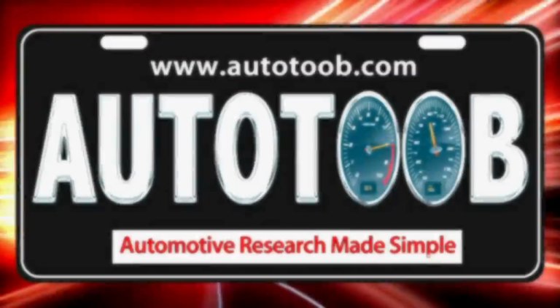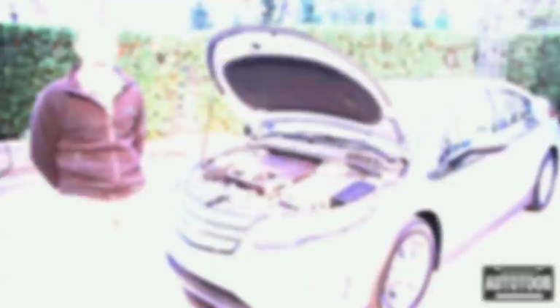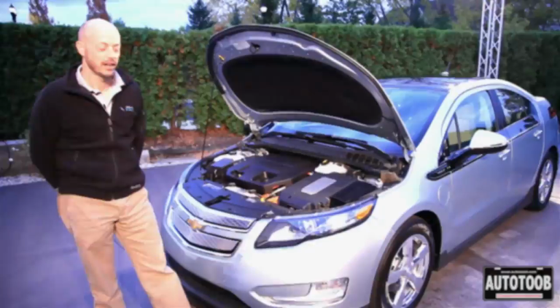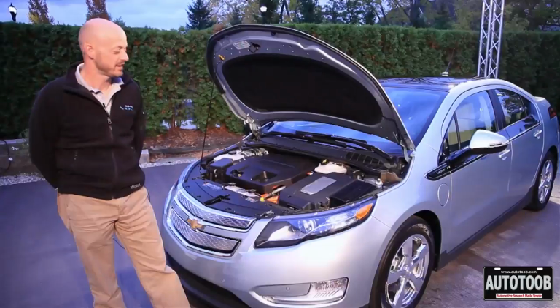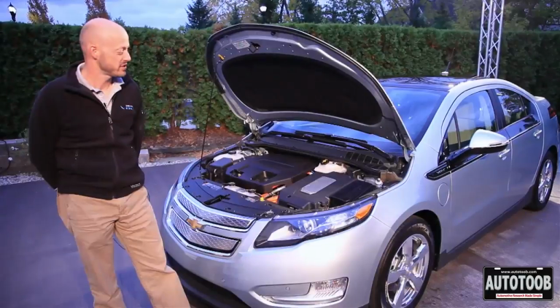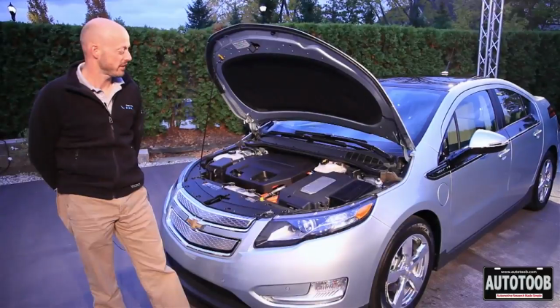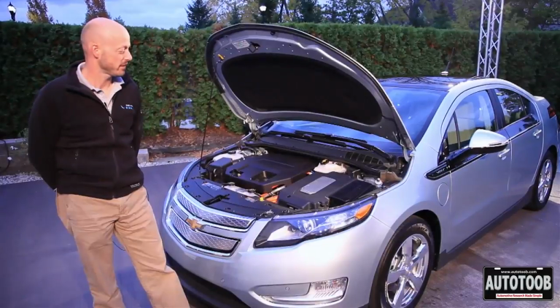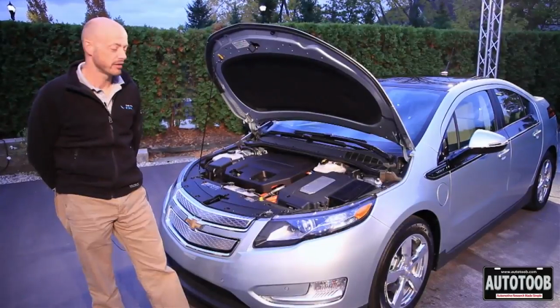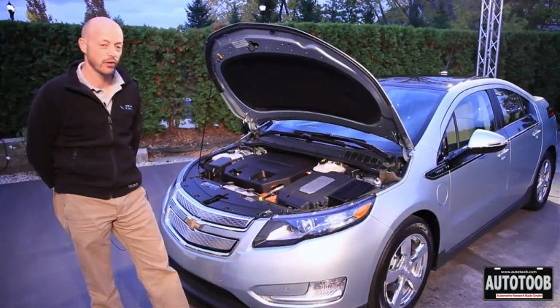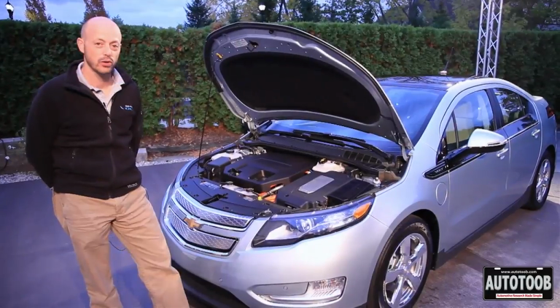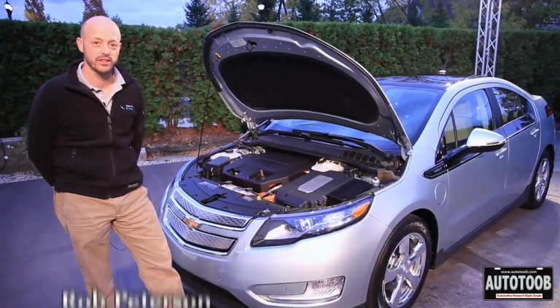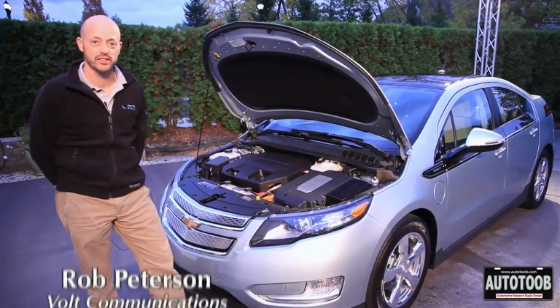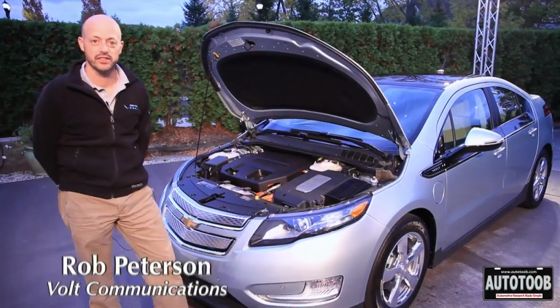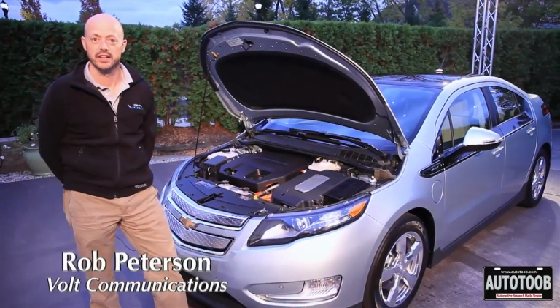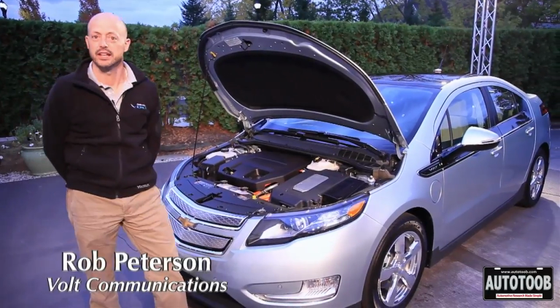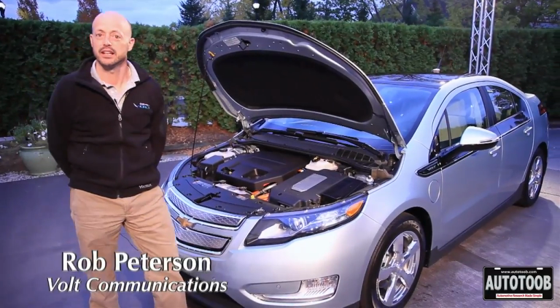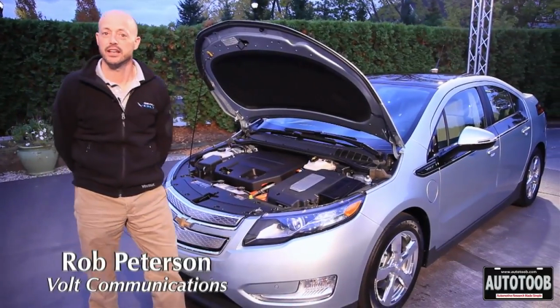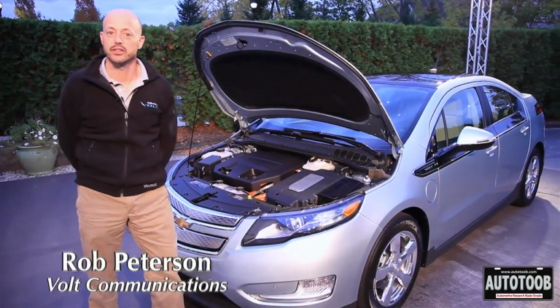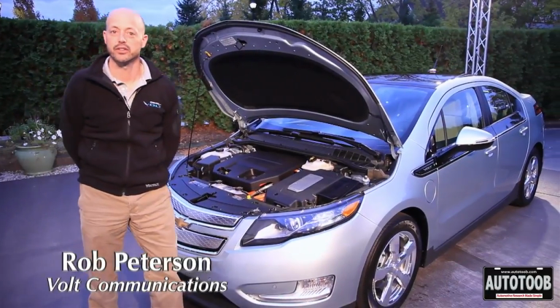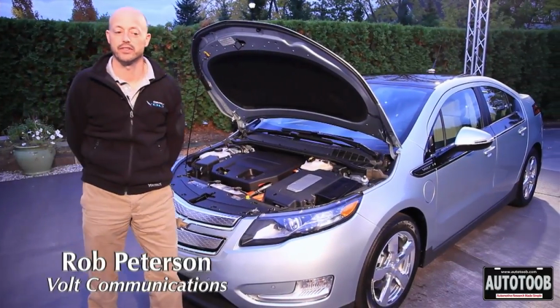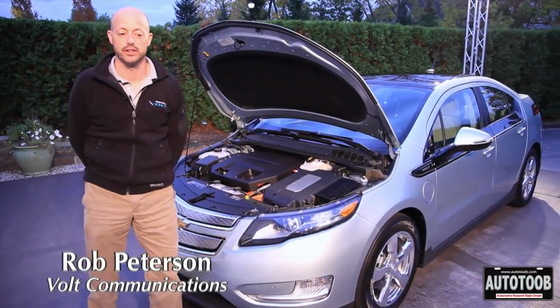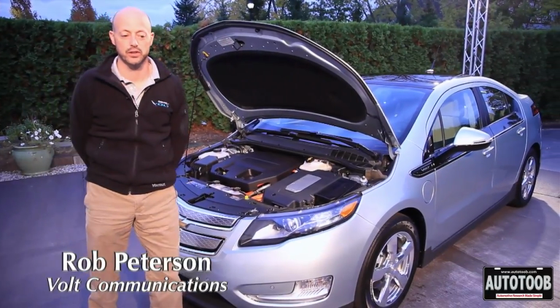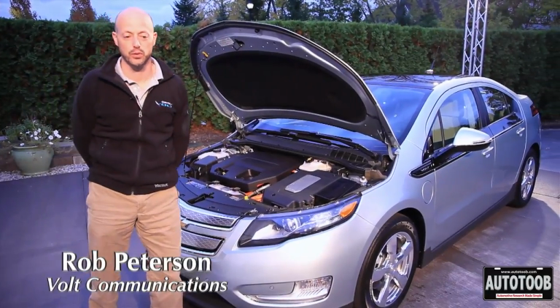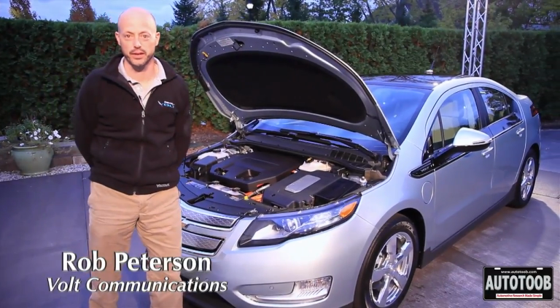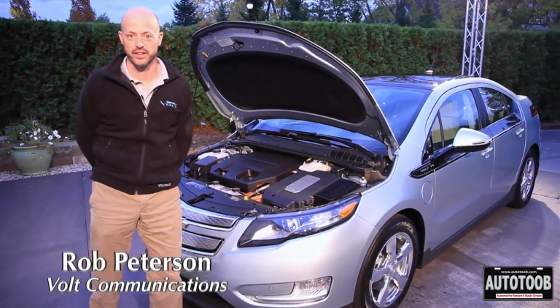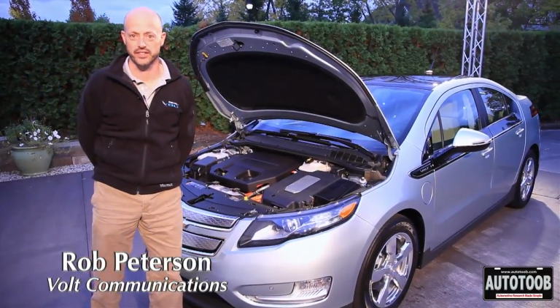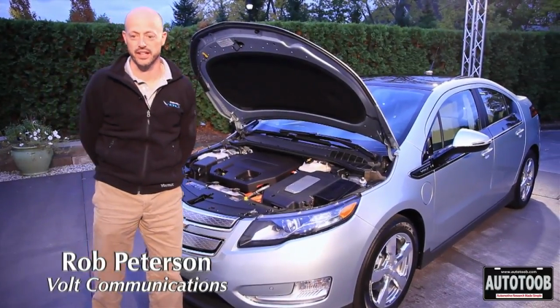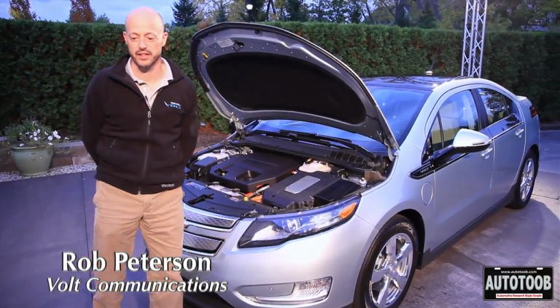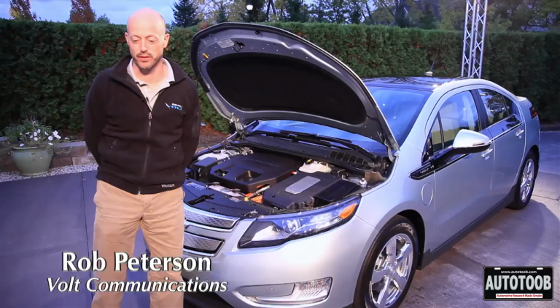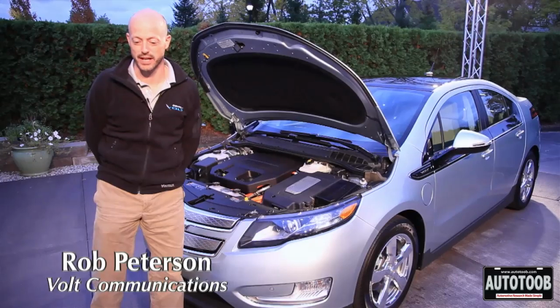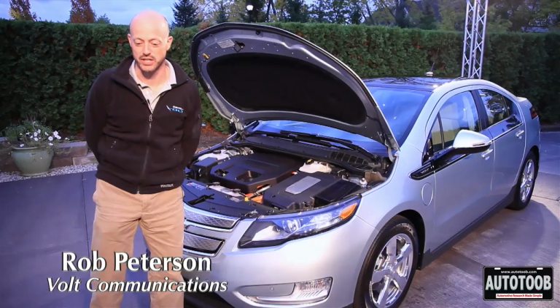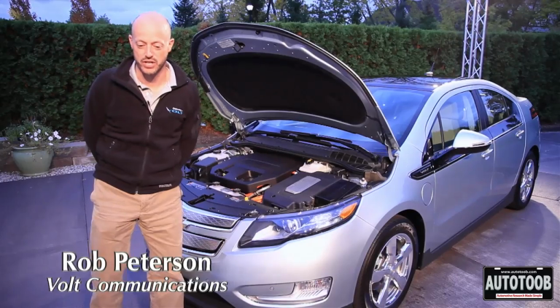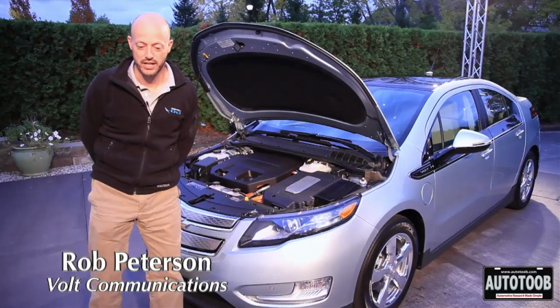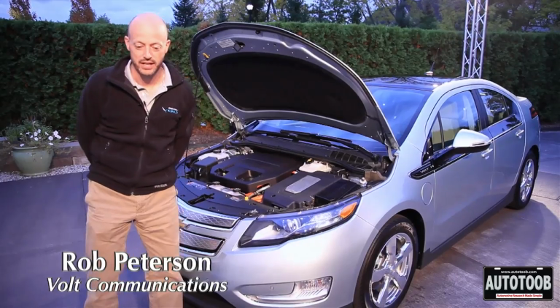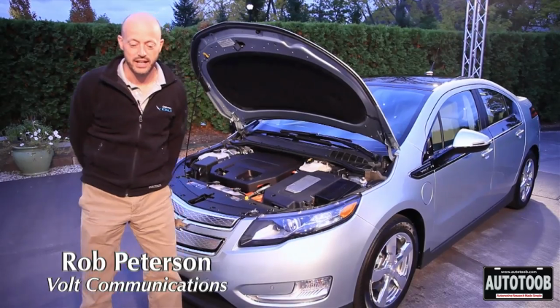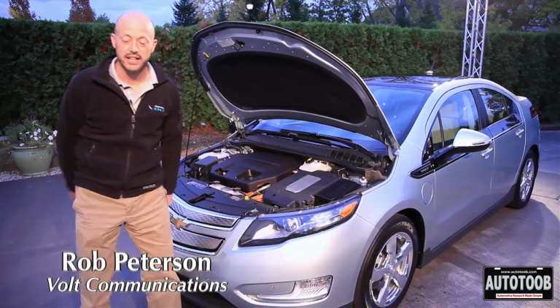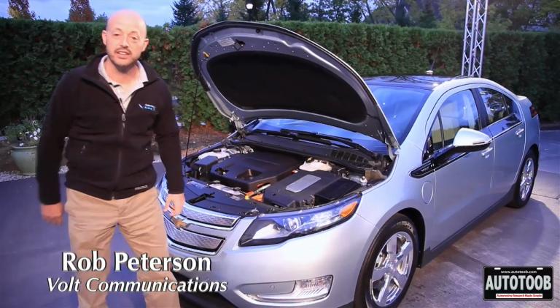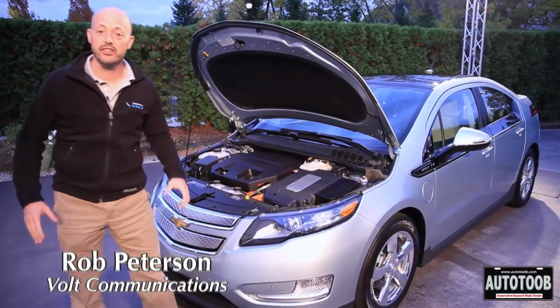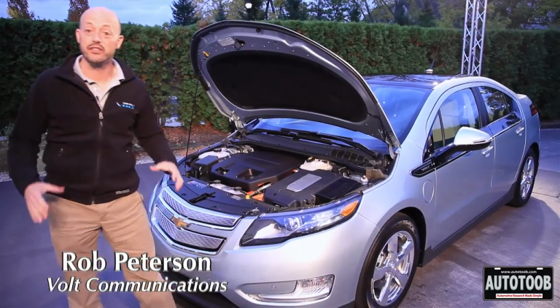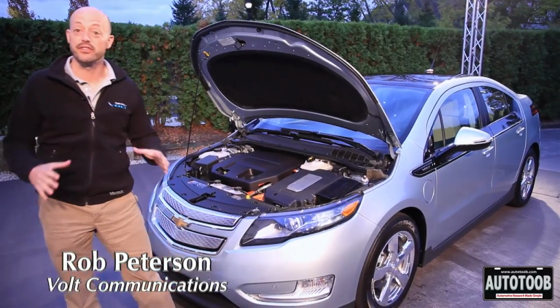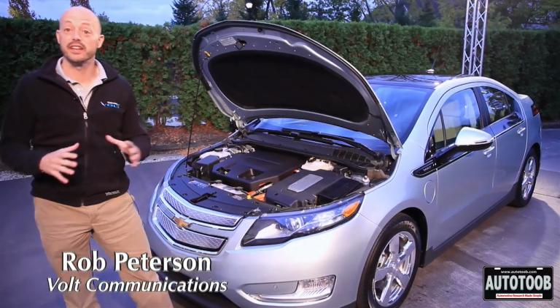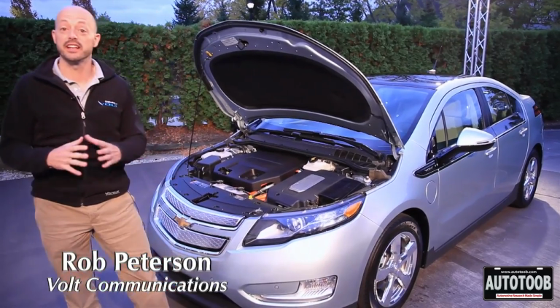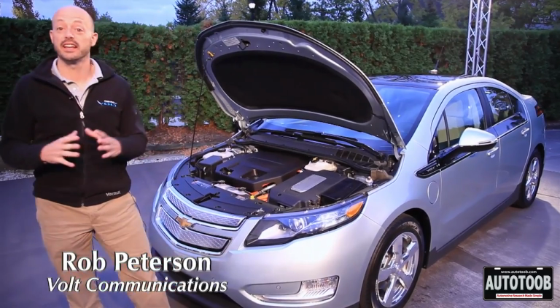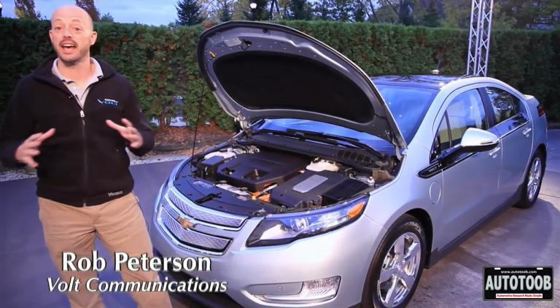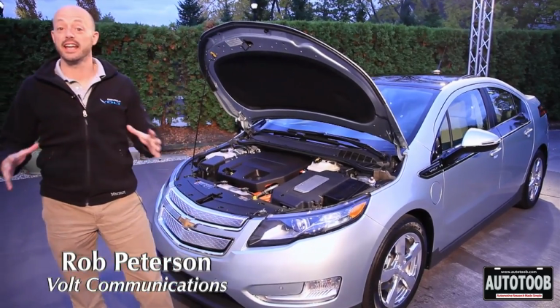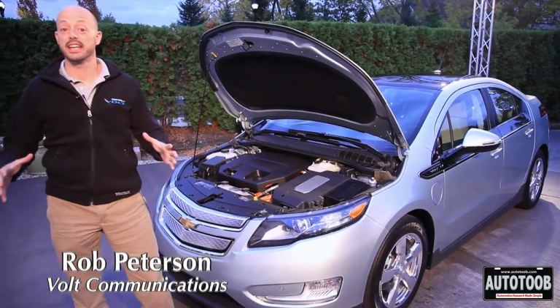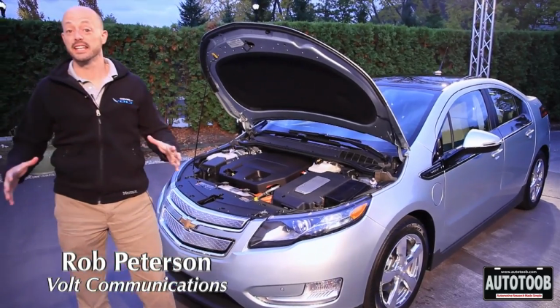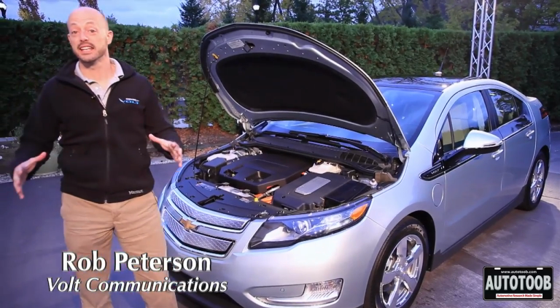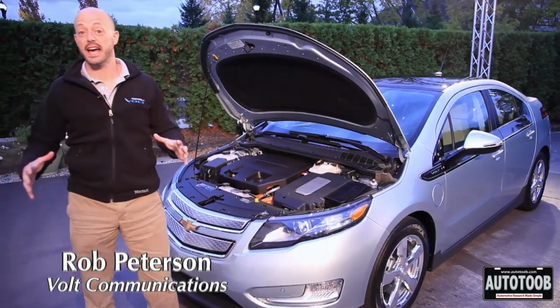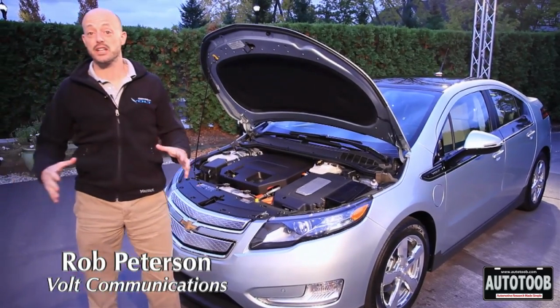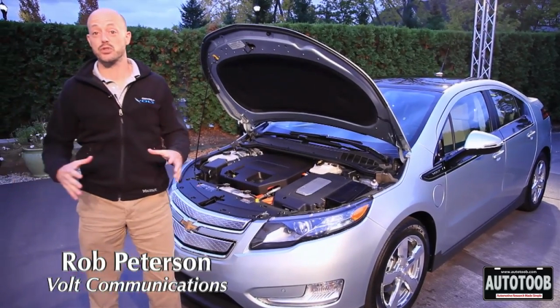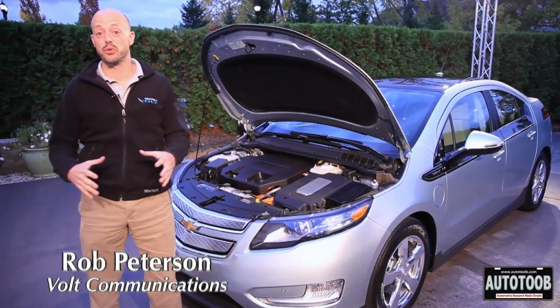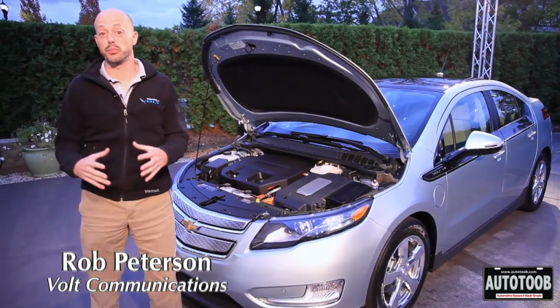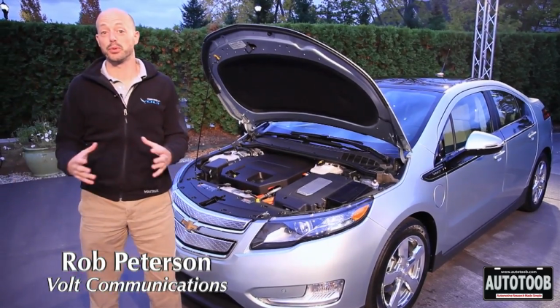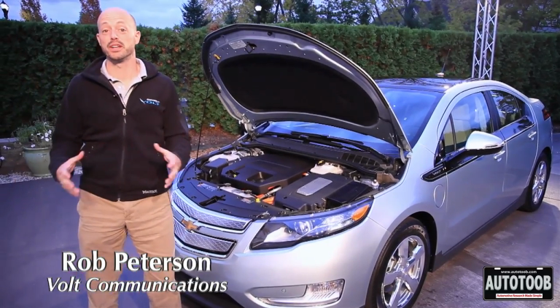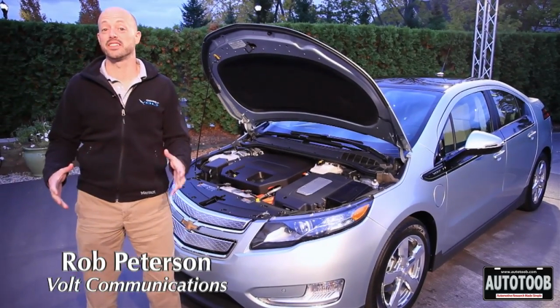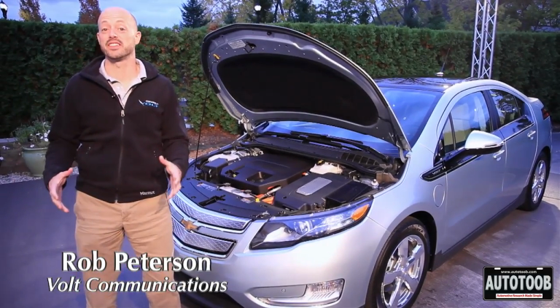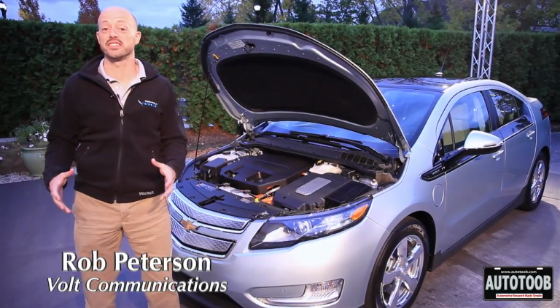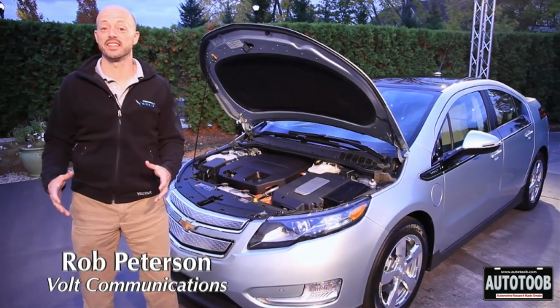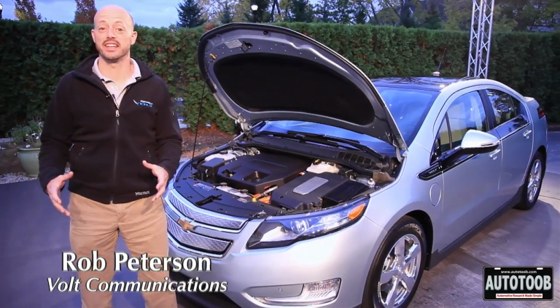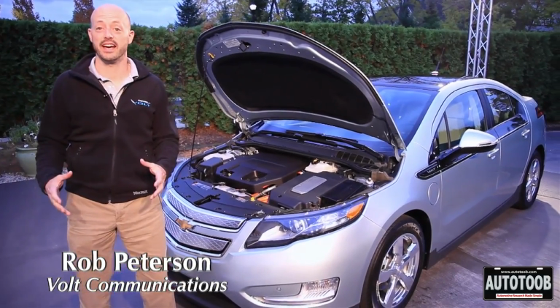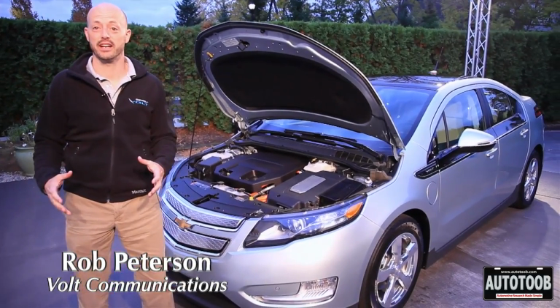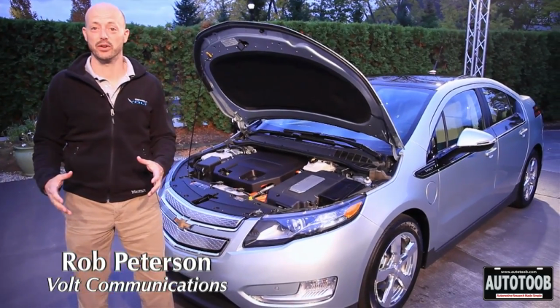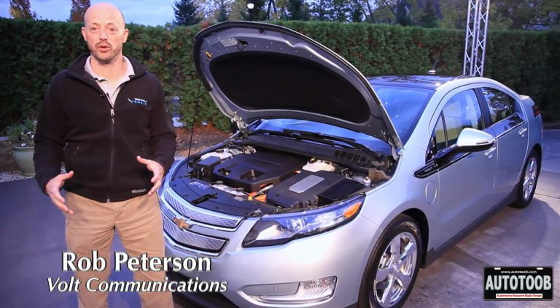The Chevrolet Volt is an electric vehicle with extended range. It doesn't fit into any natural pre-existing category.